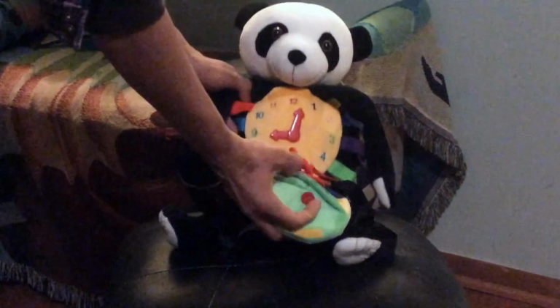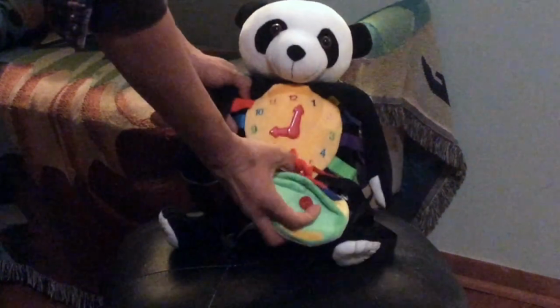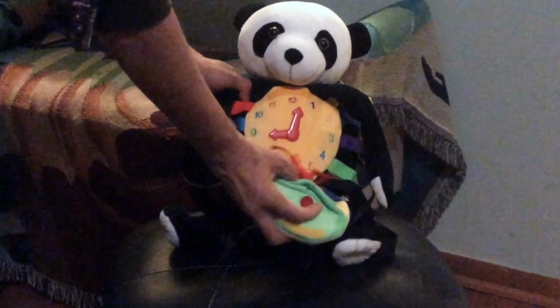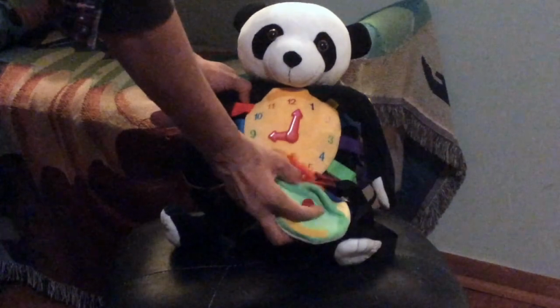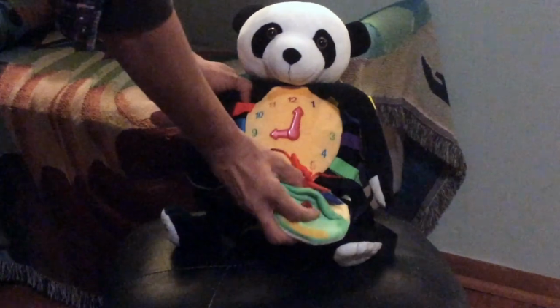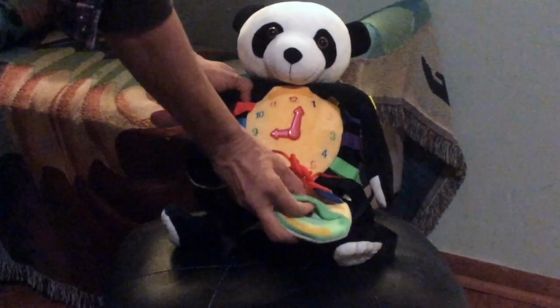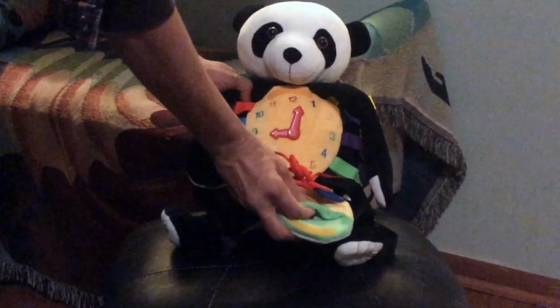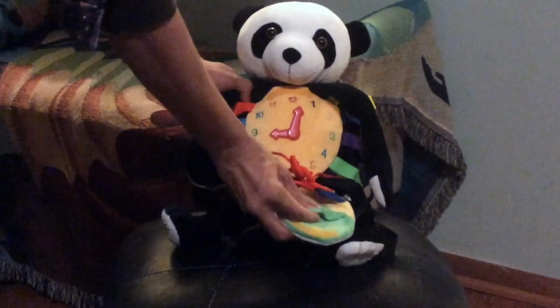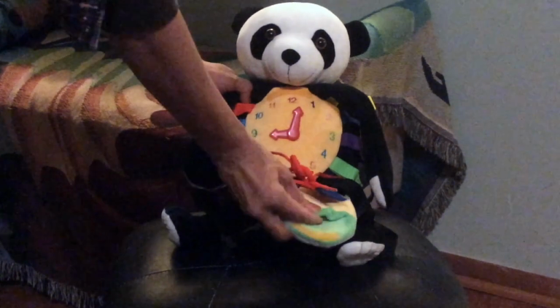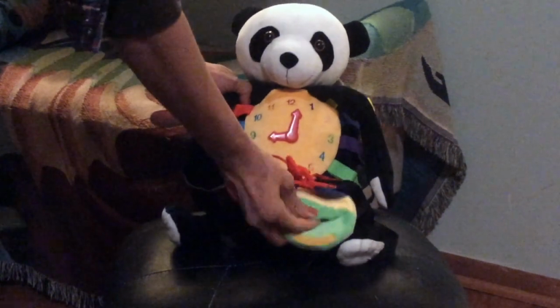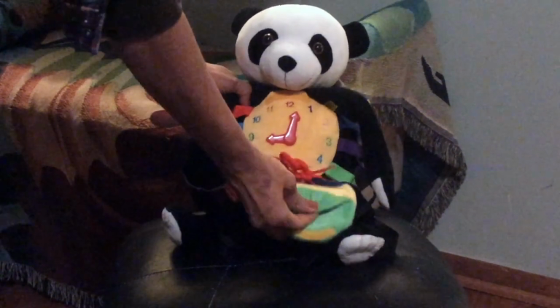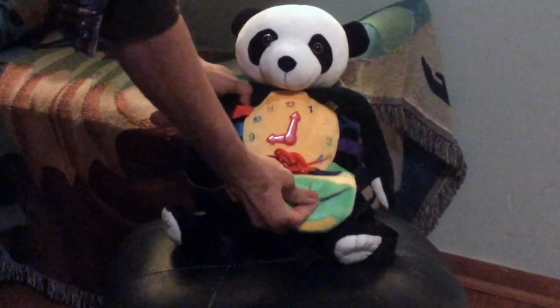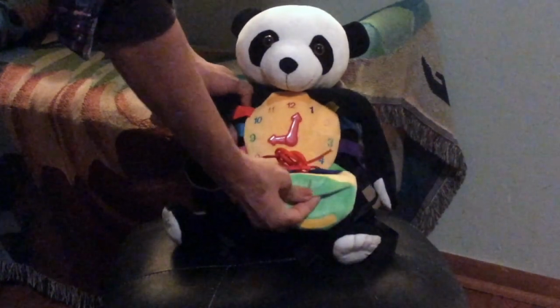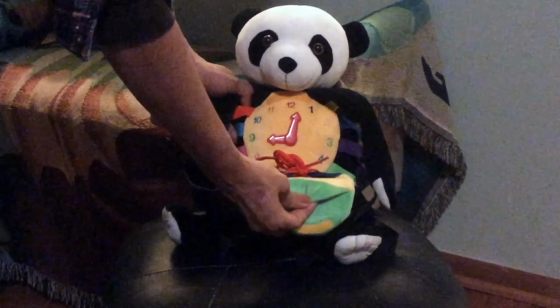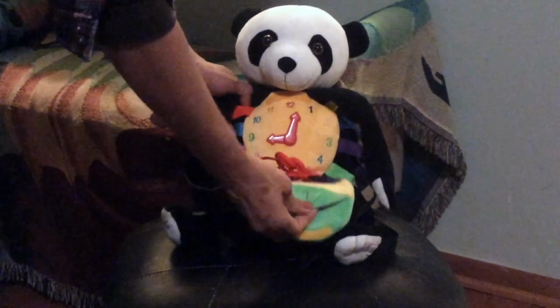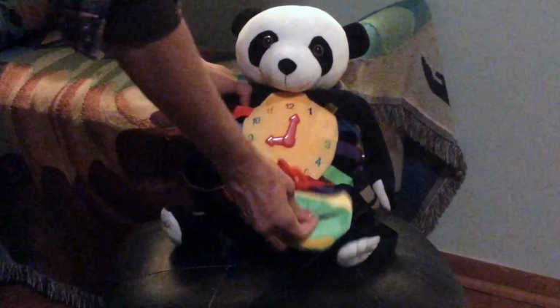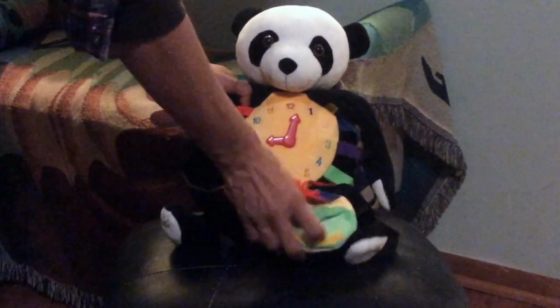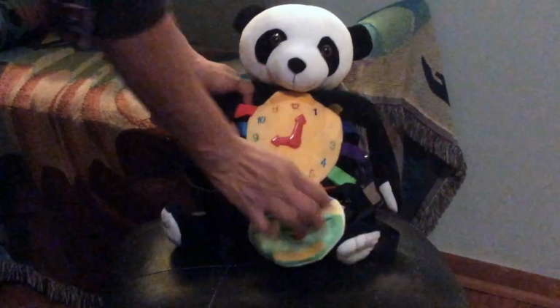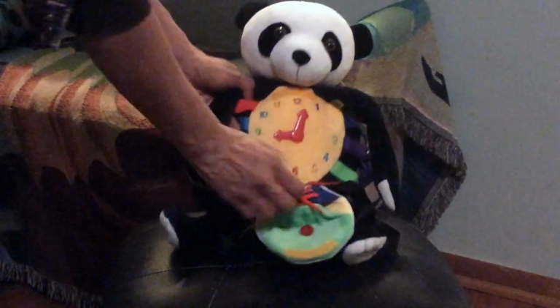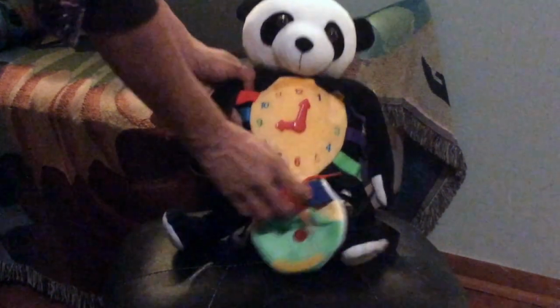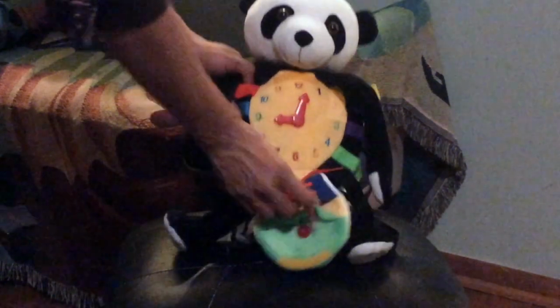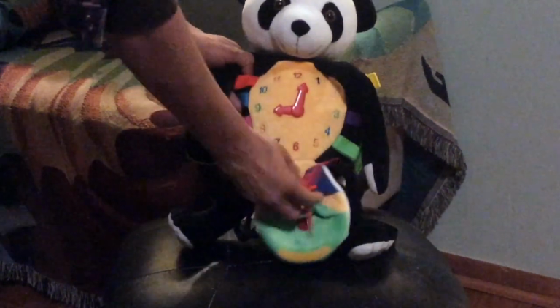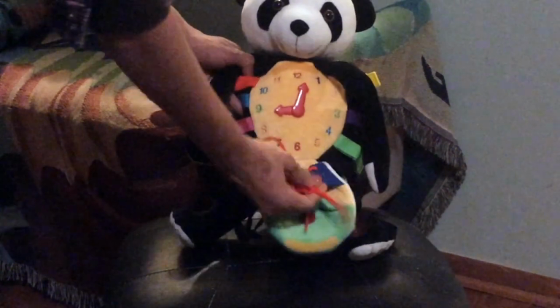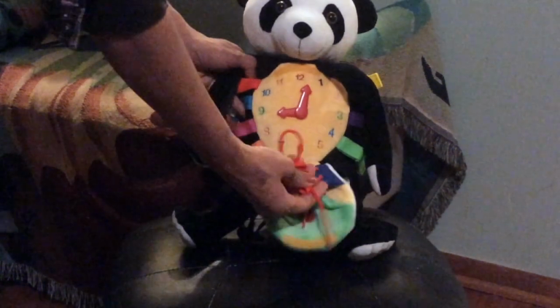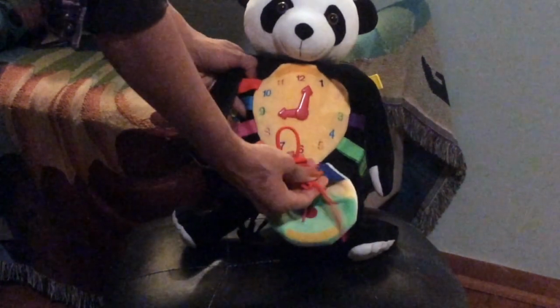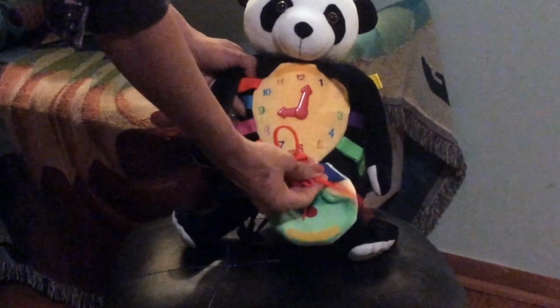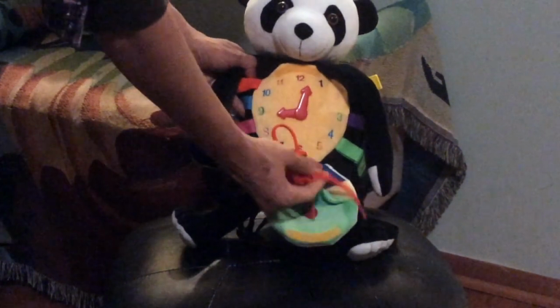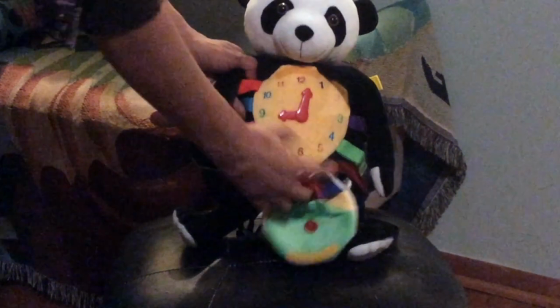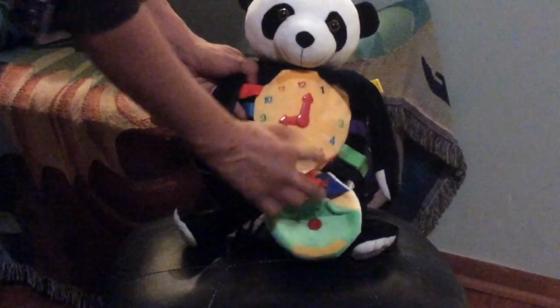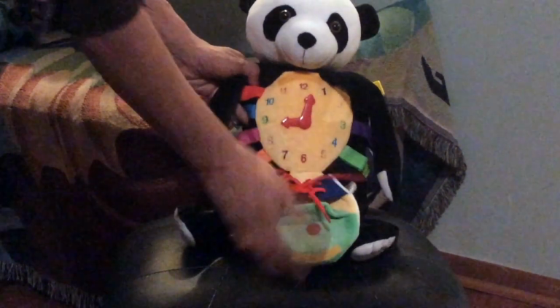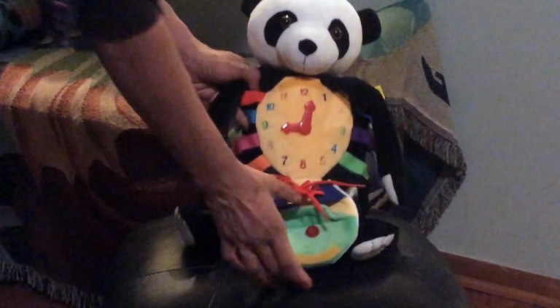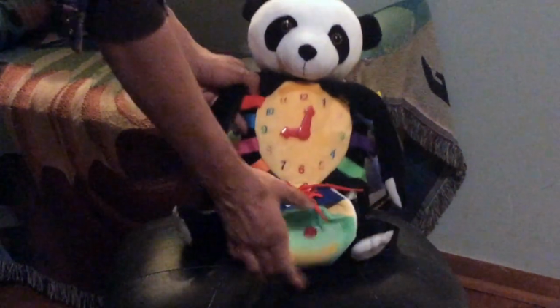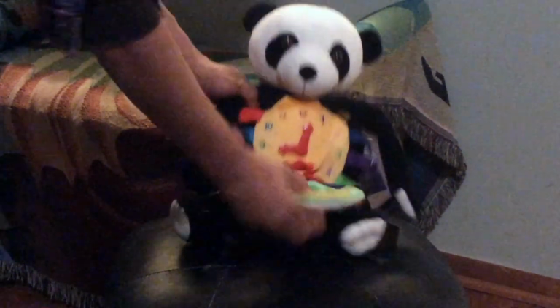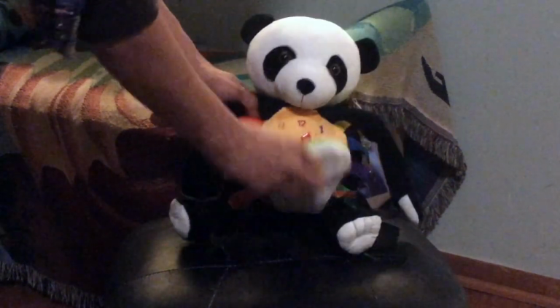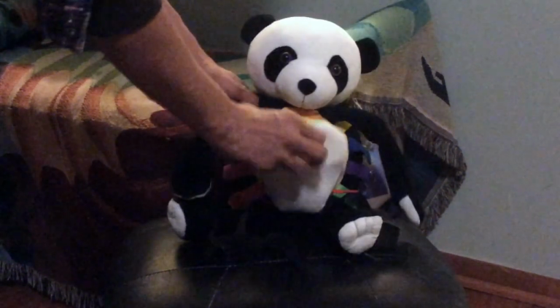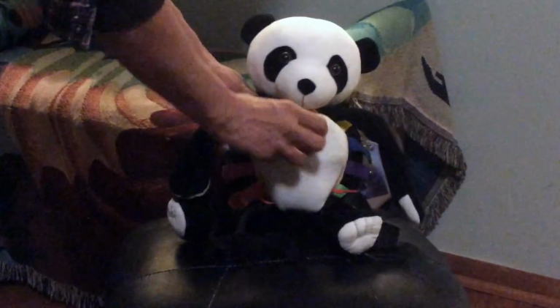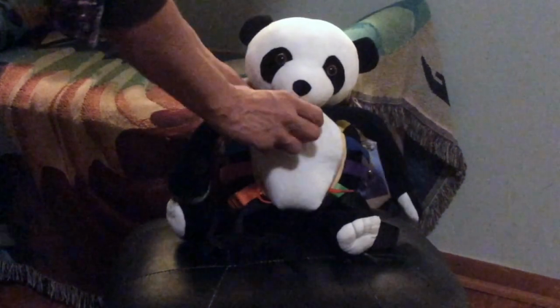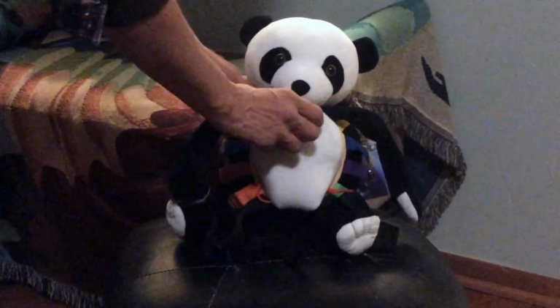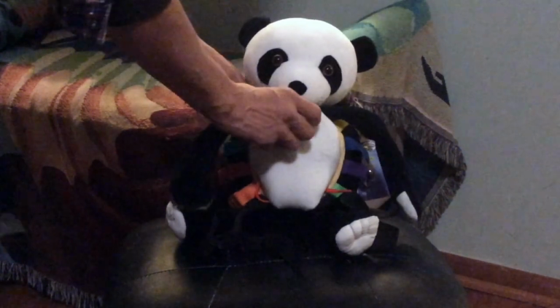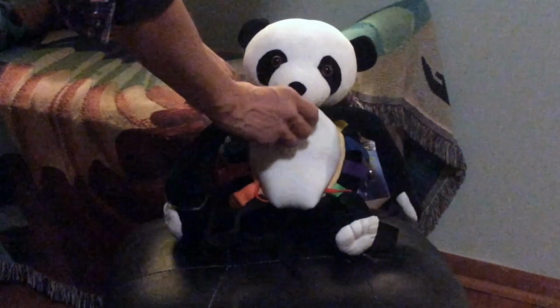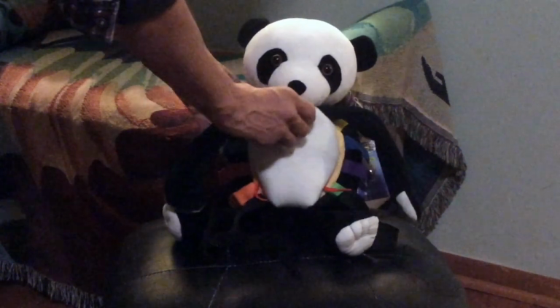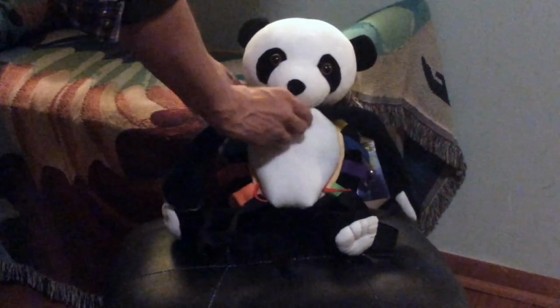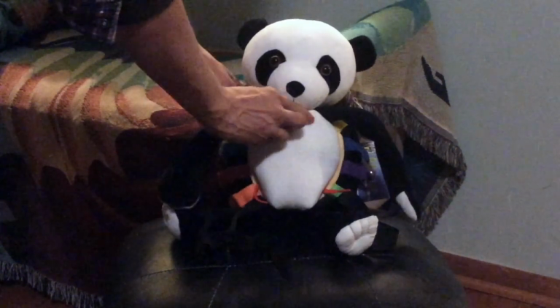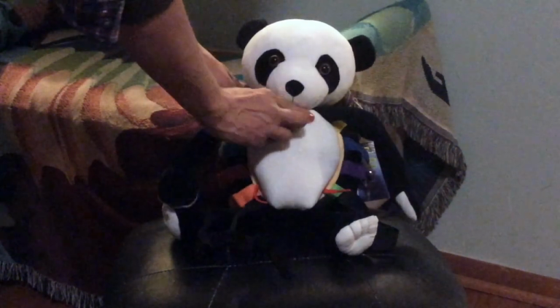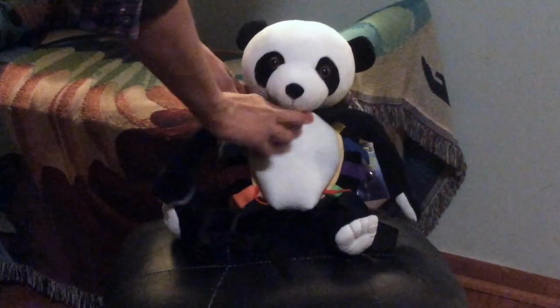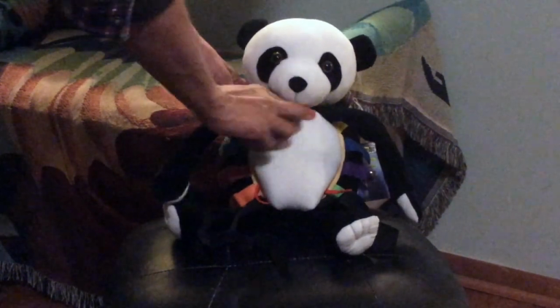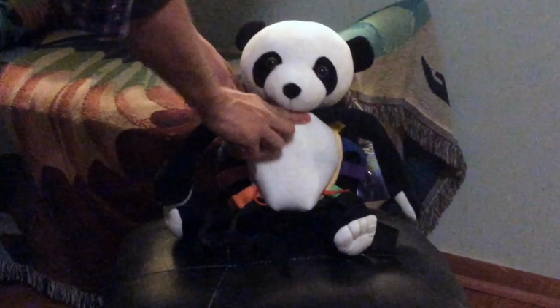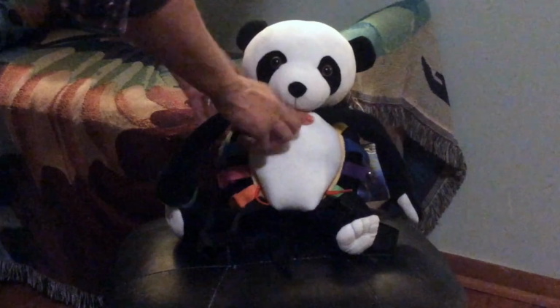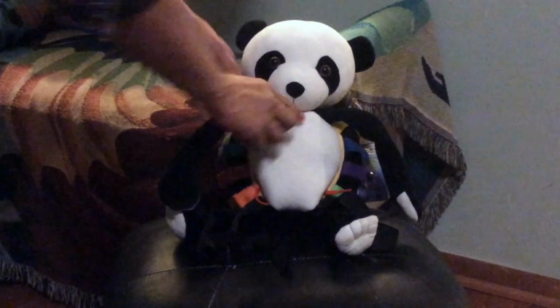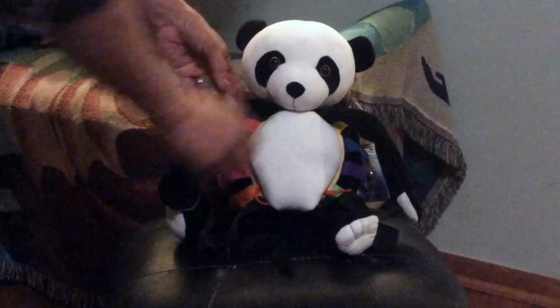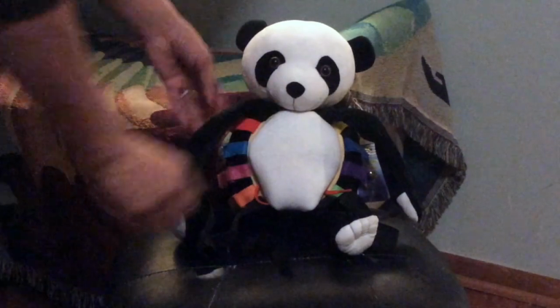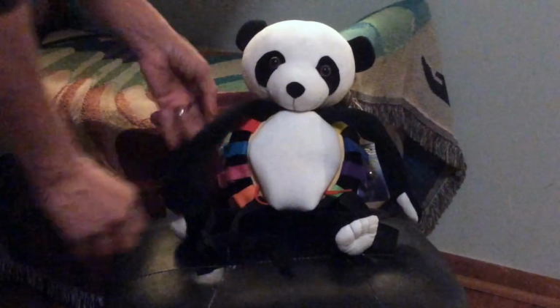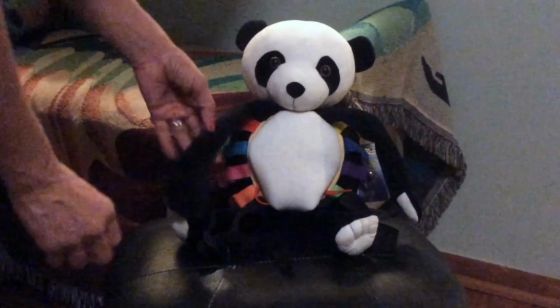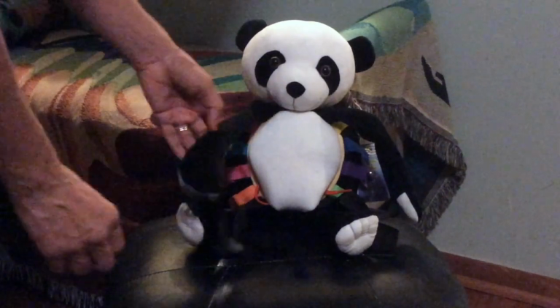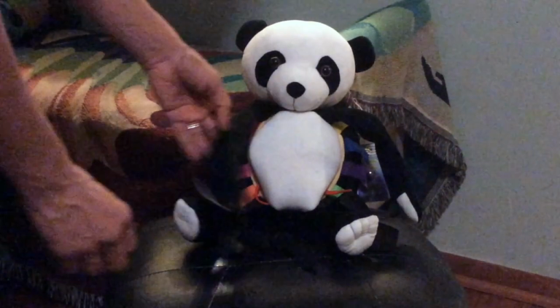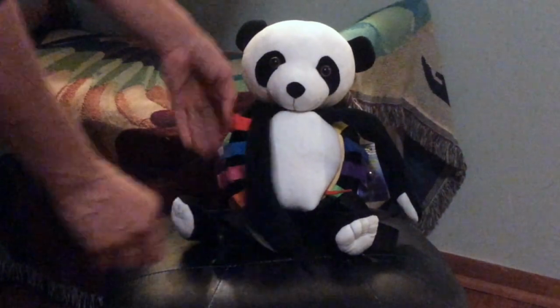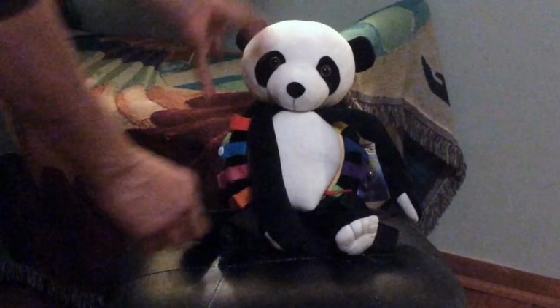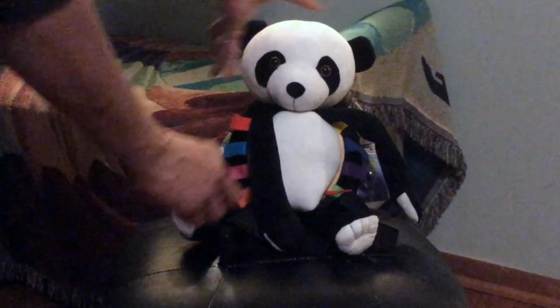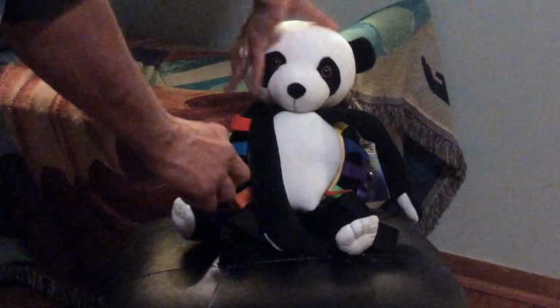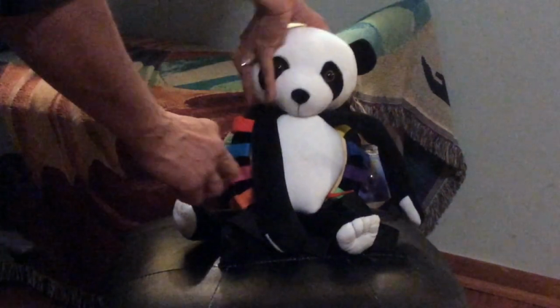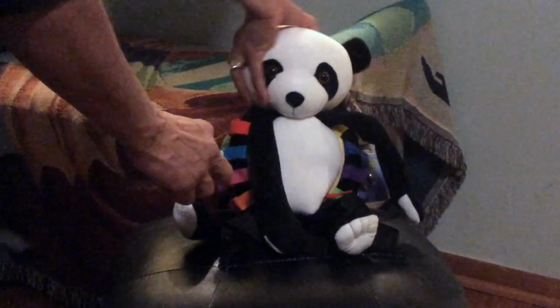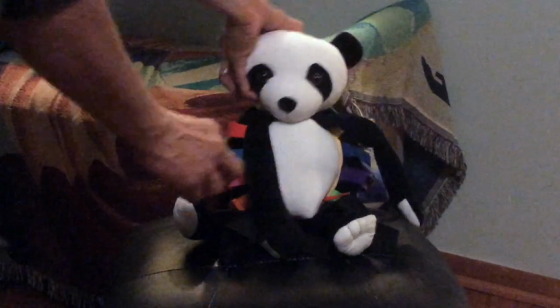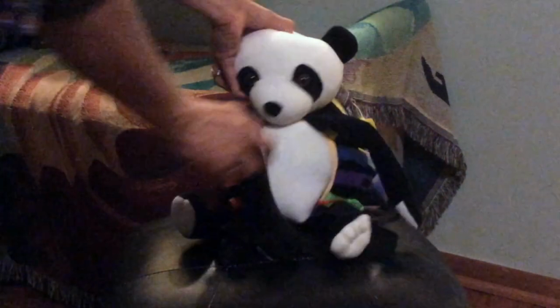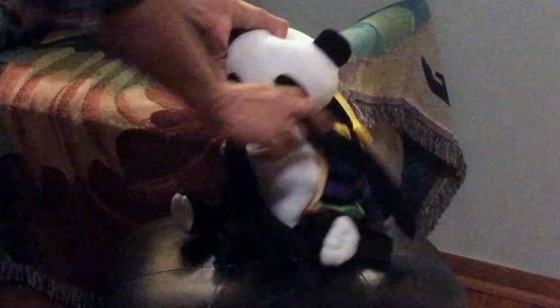It has a button and laces to keep your little one busy trying to learn how to tie its shoes.